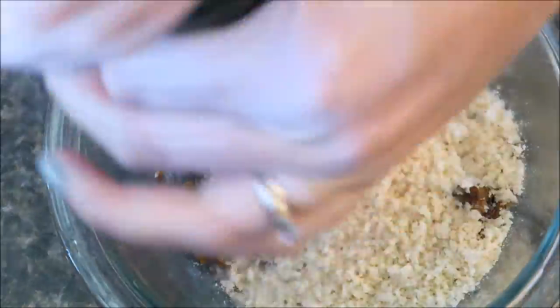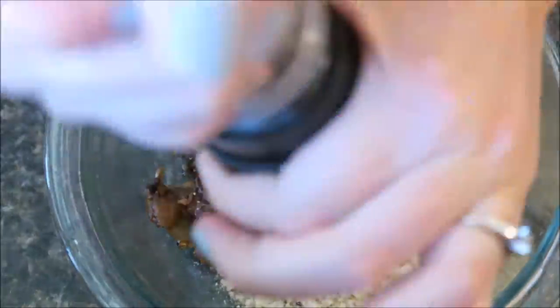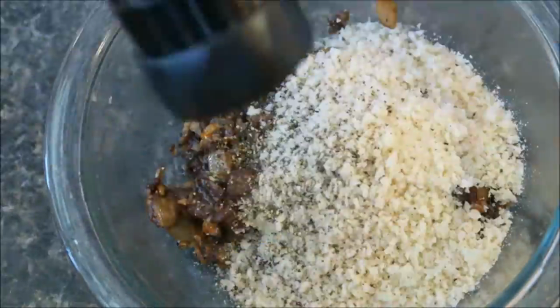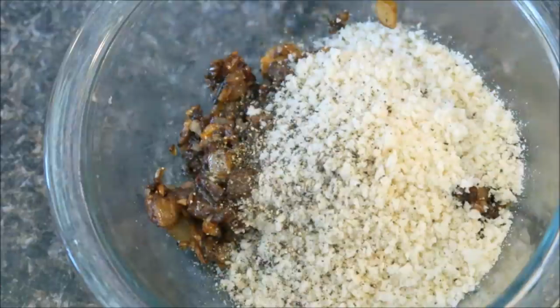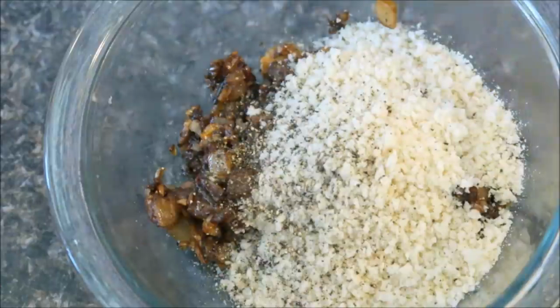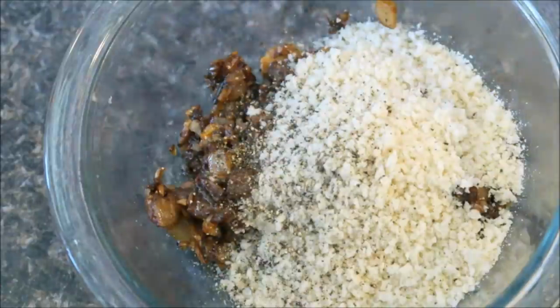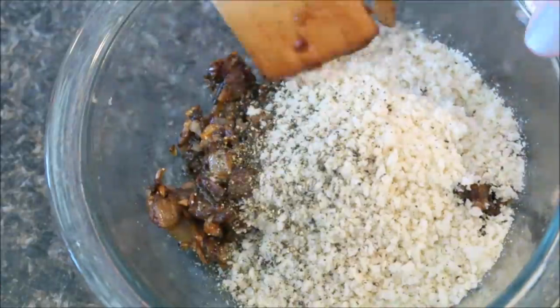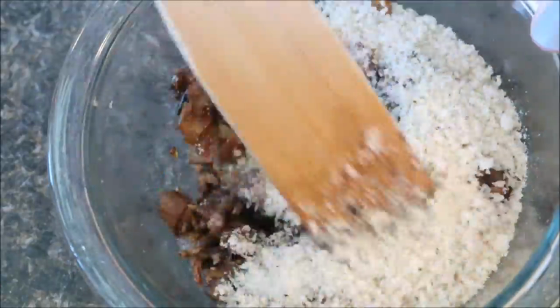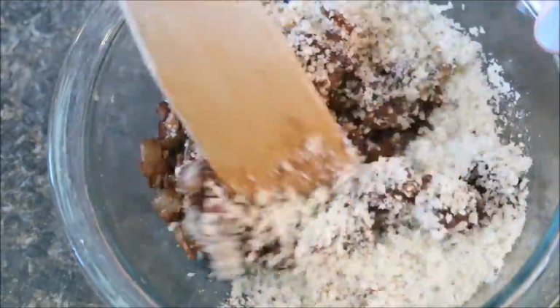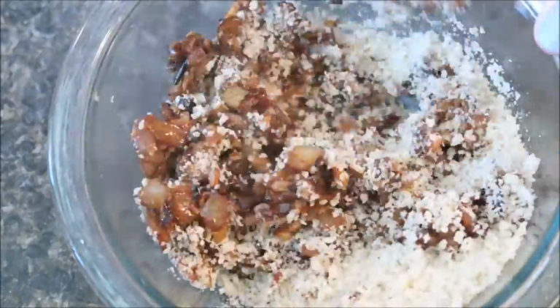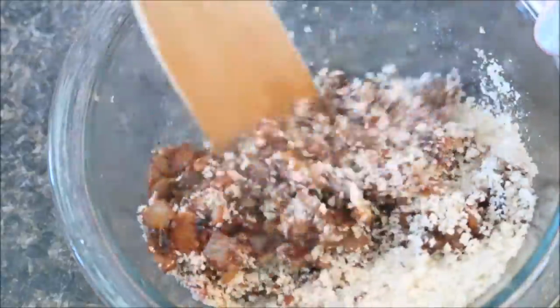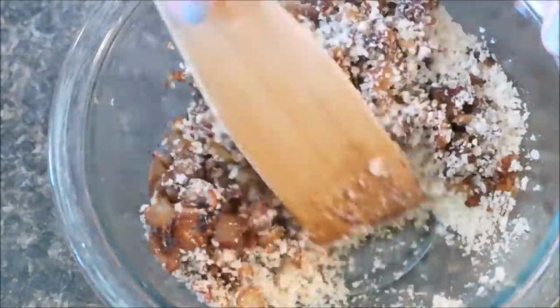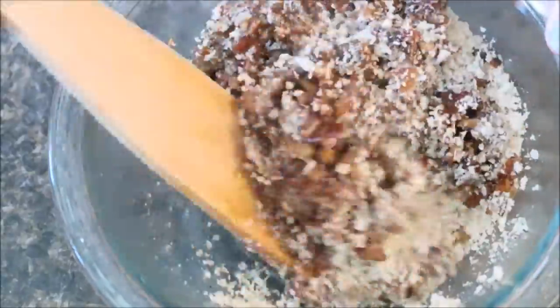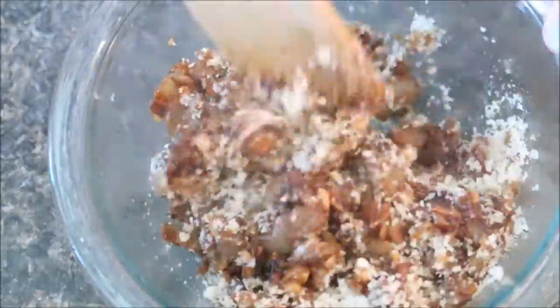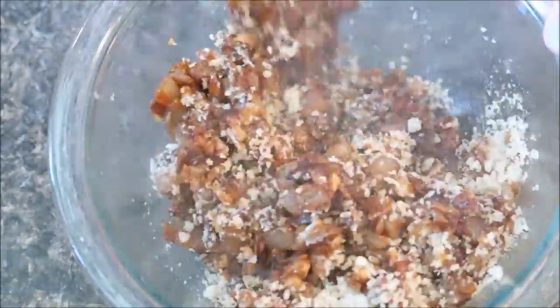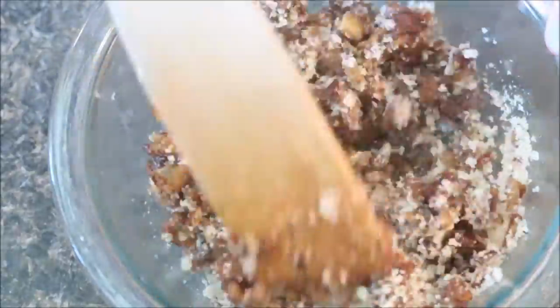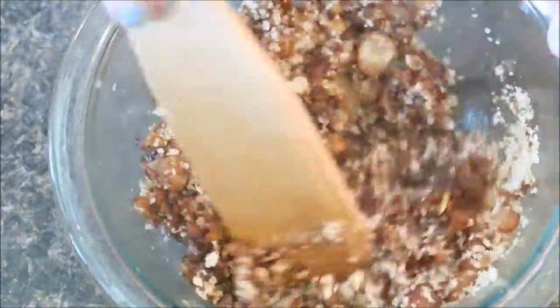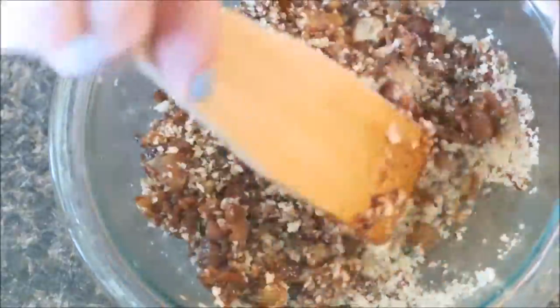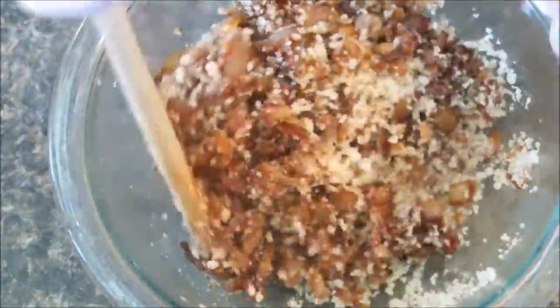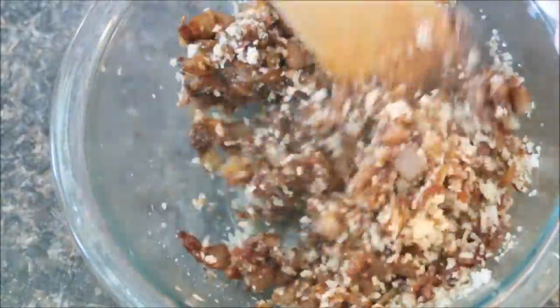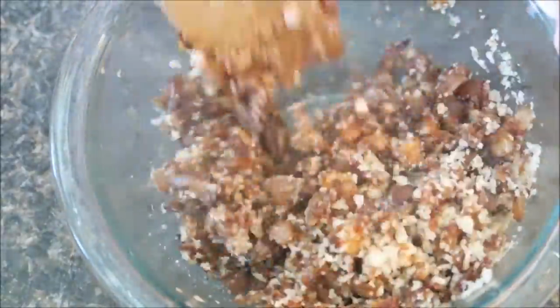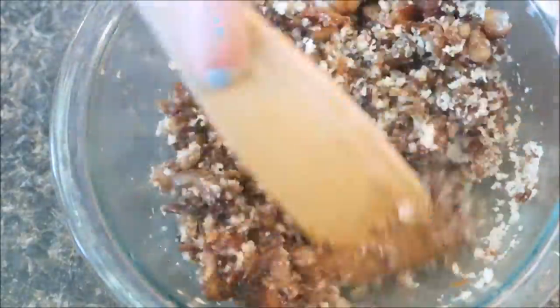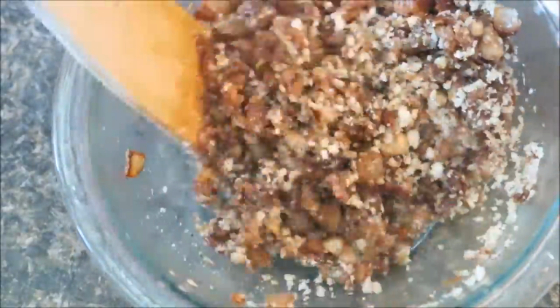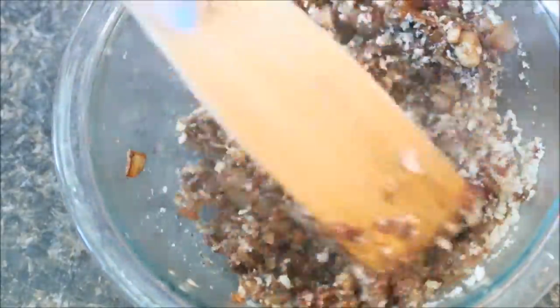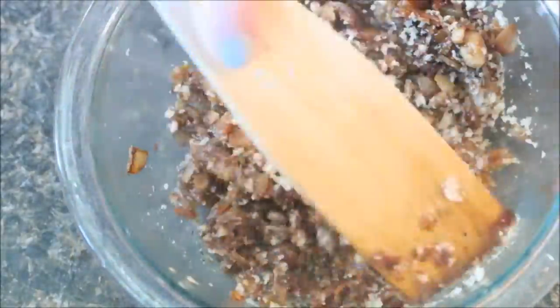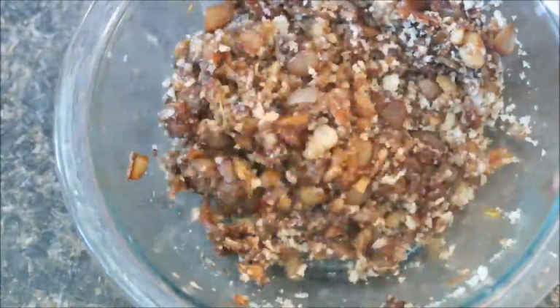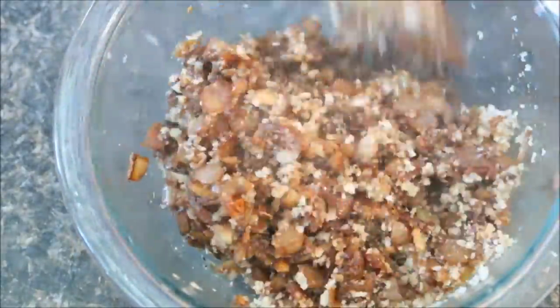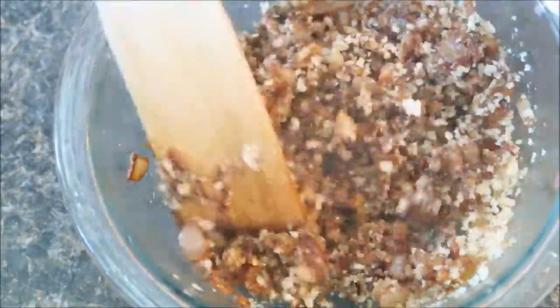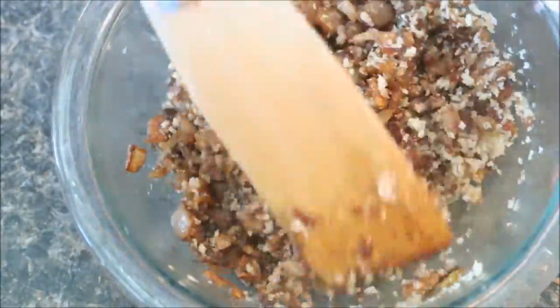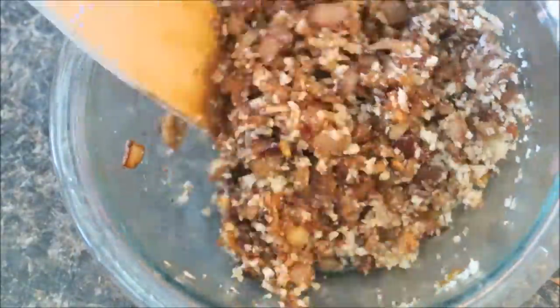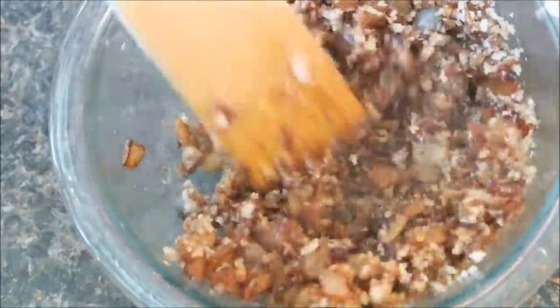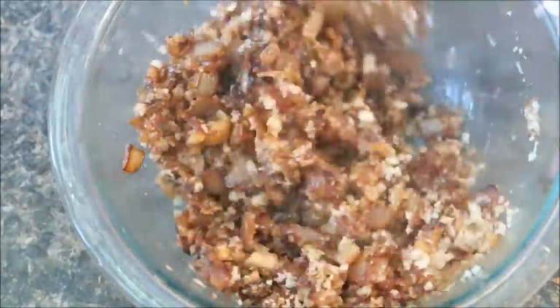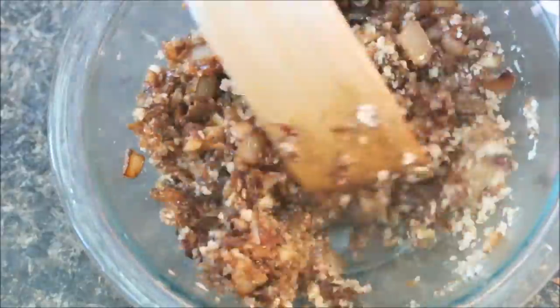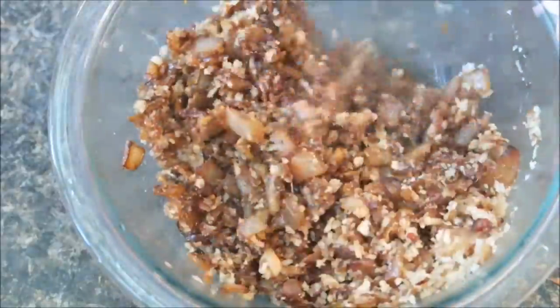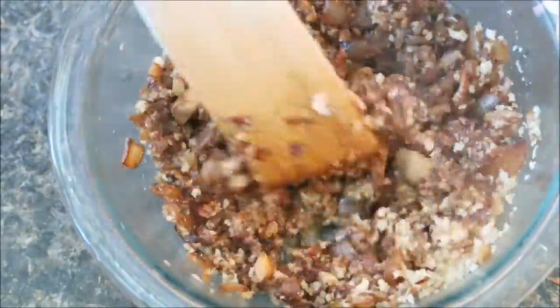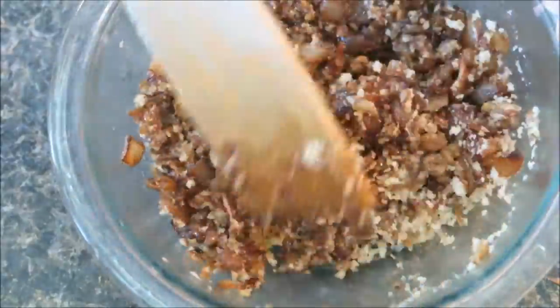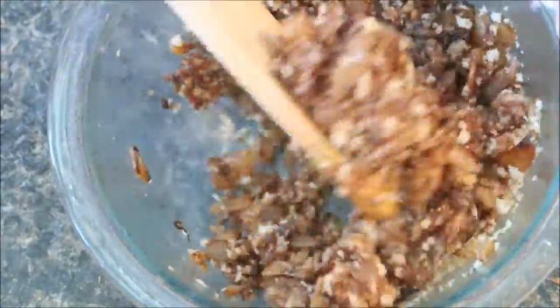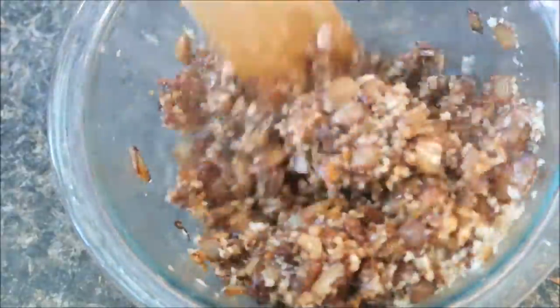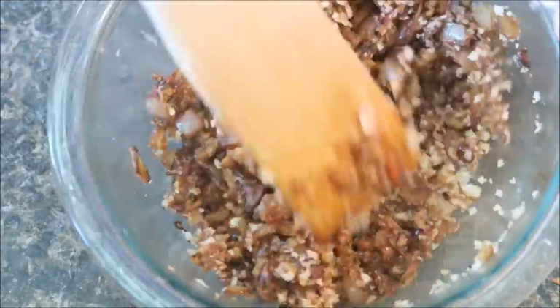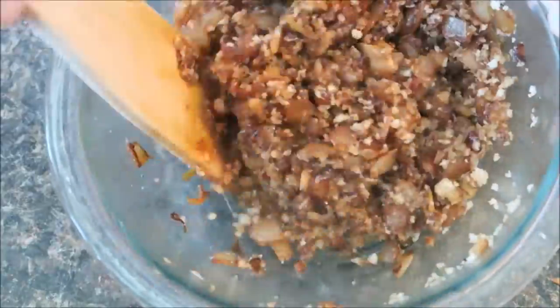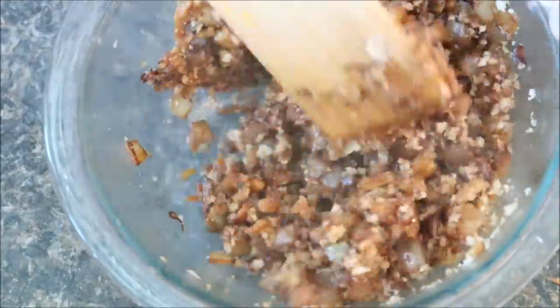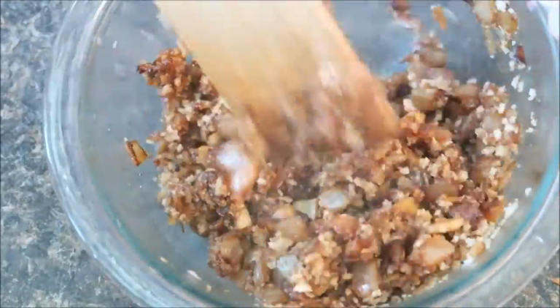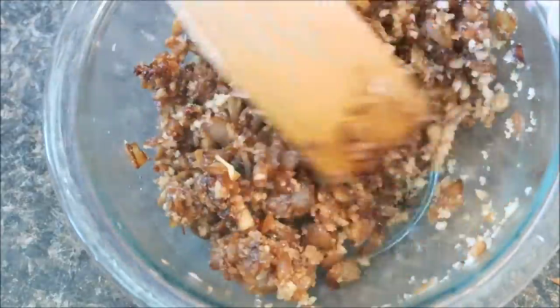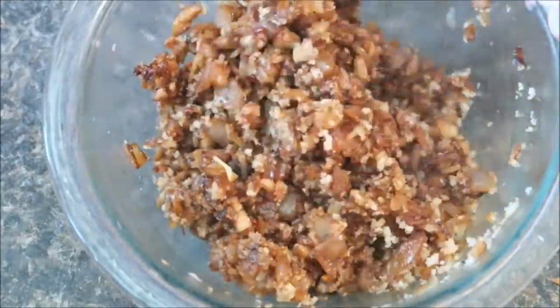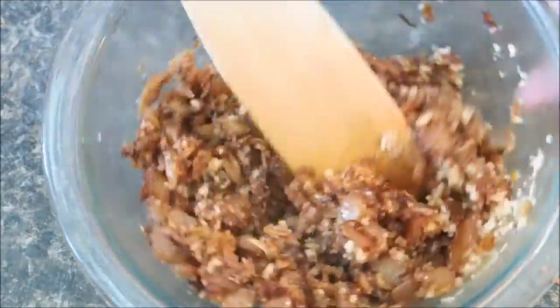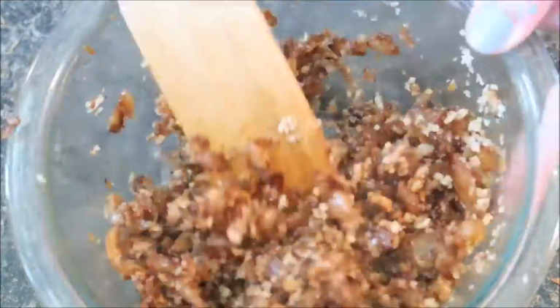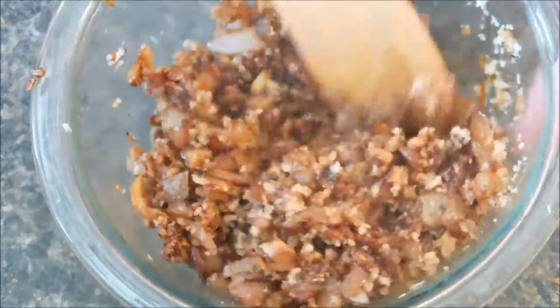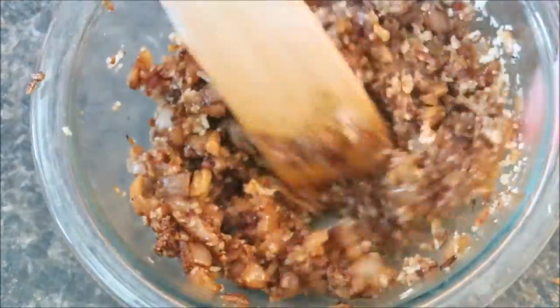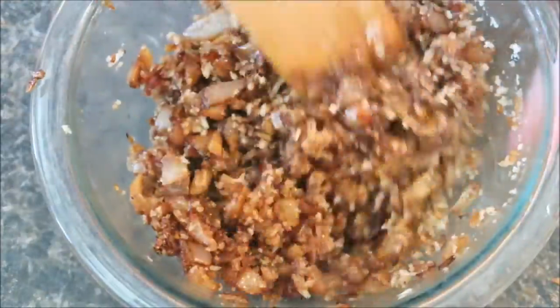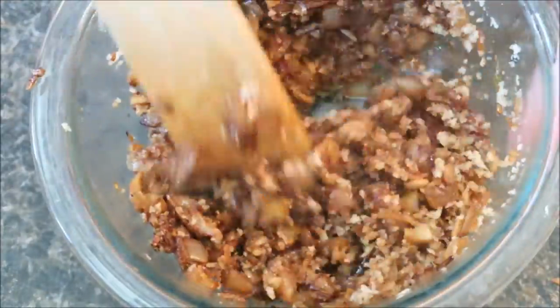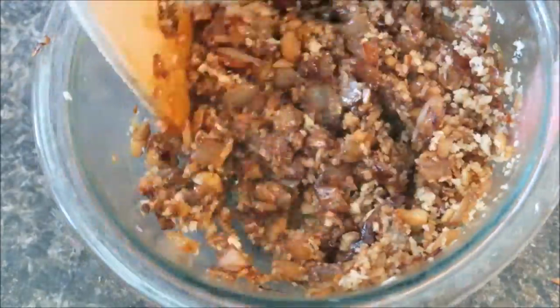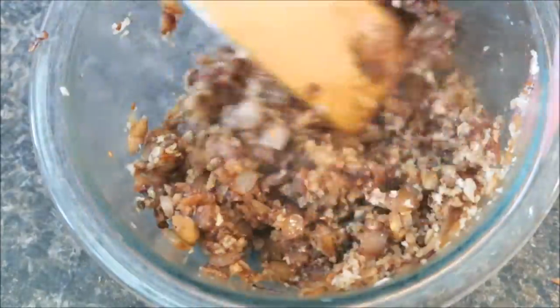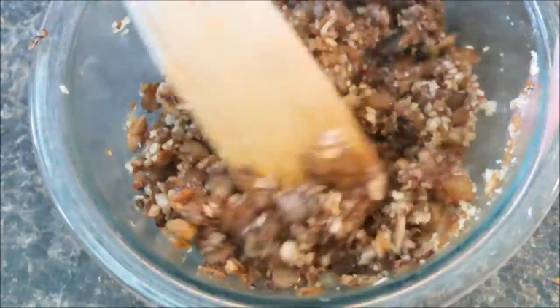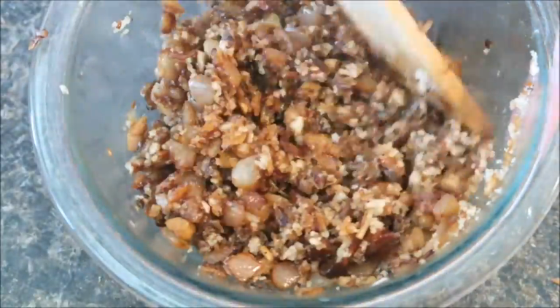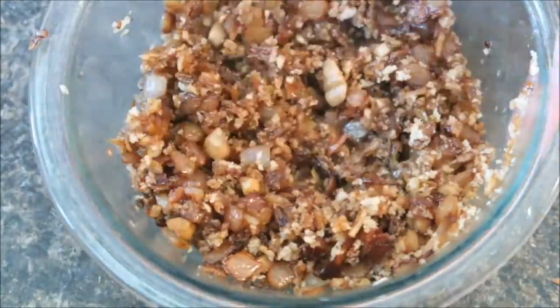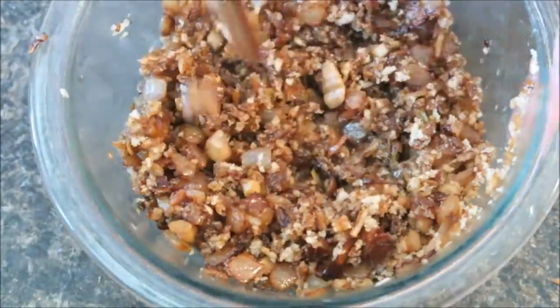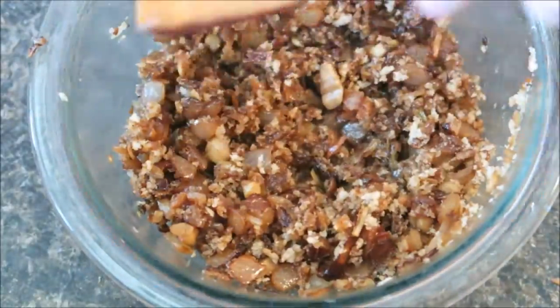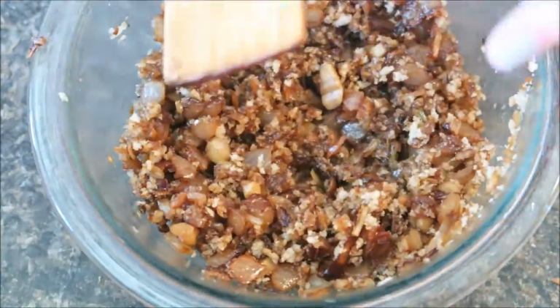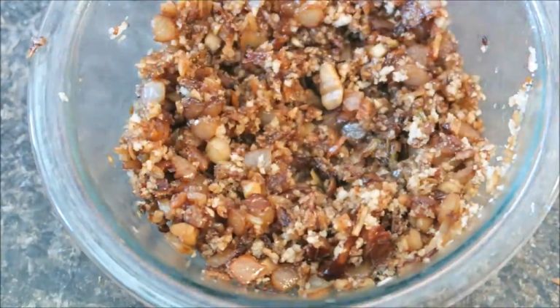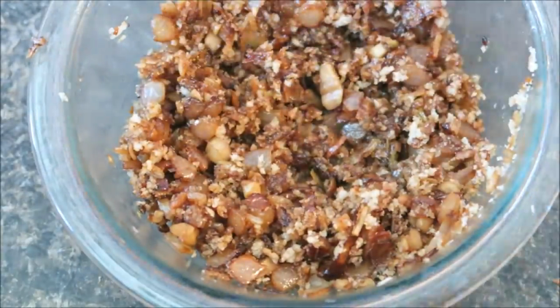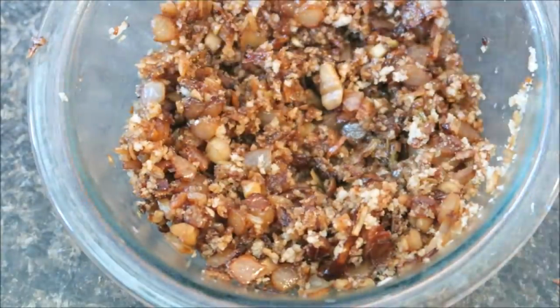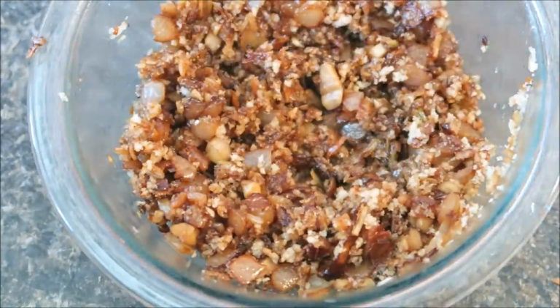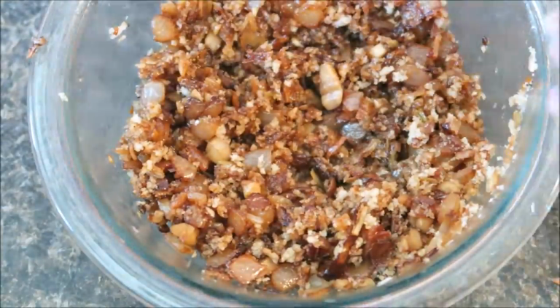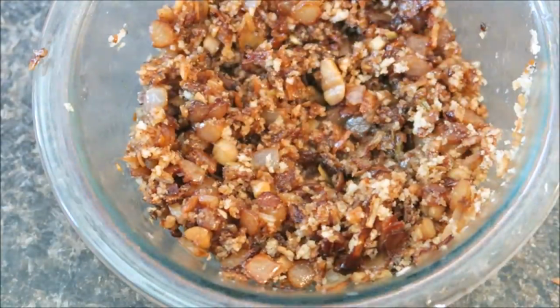Remove the mixture from the heat and add your breadcrumbs and your pepper. Be sure to mix it up really well.